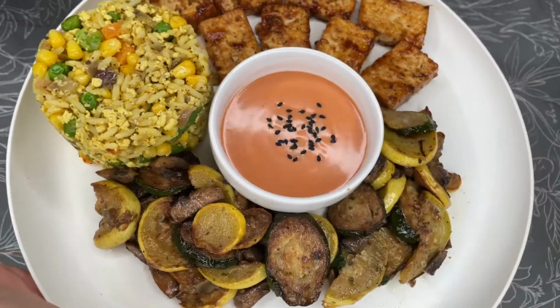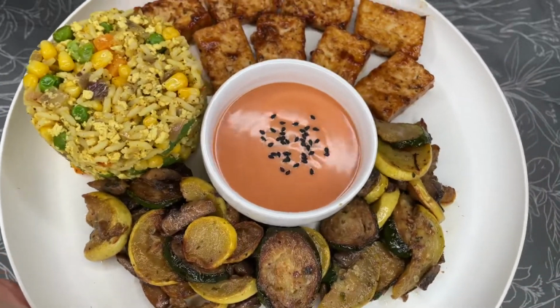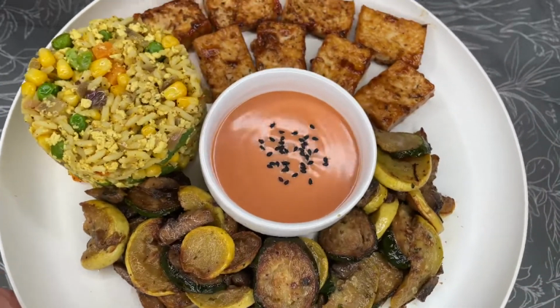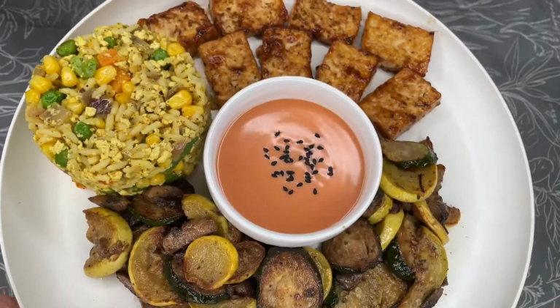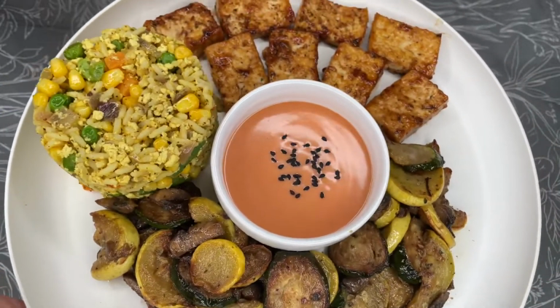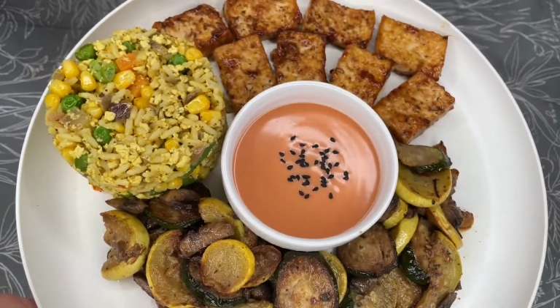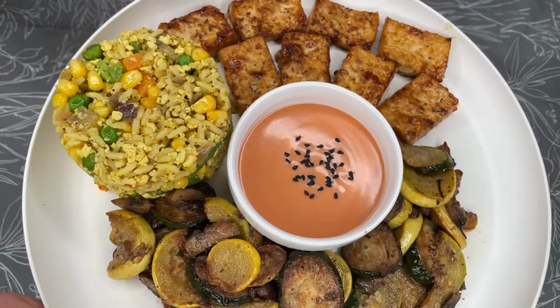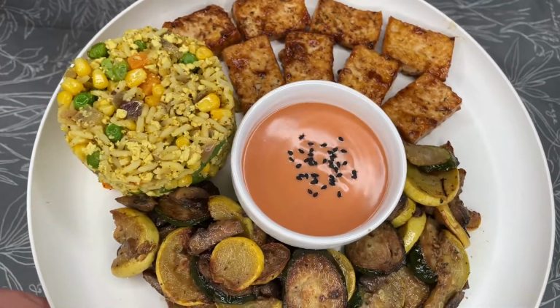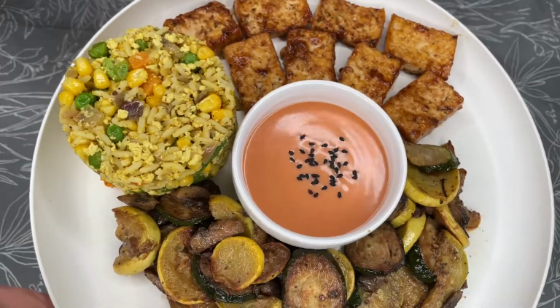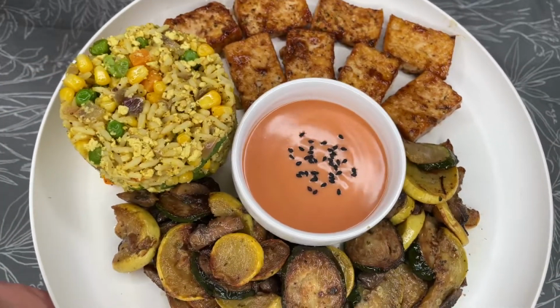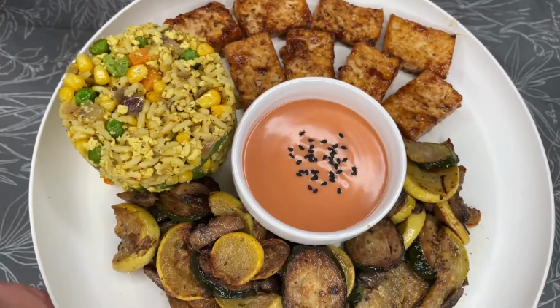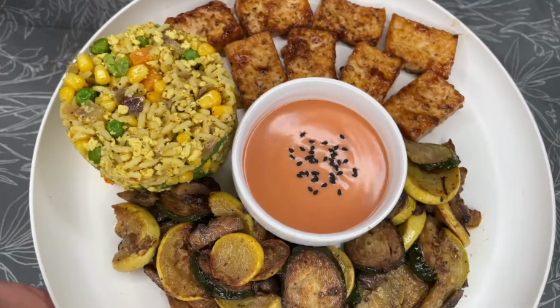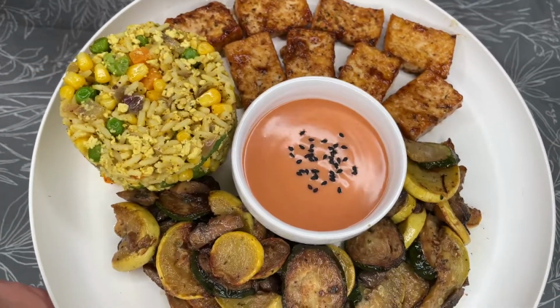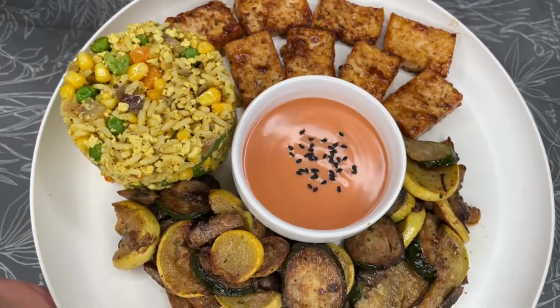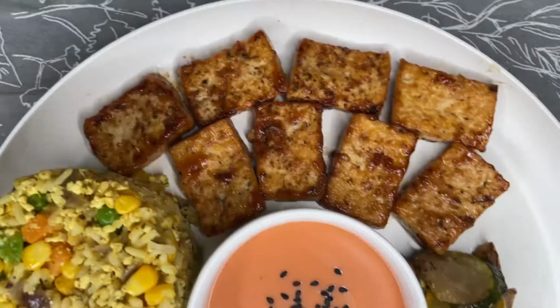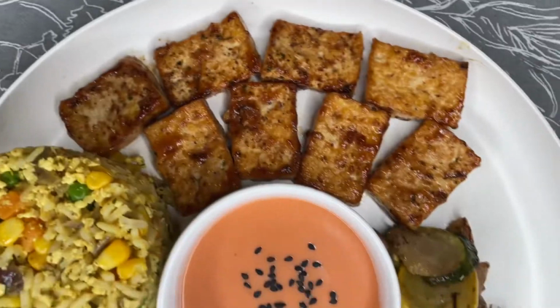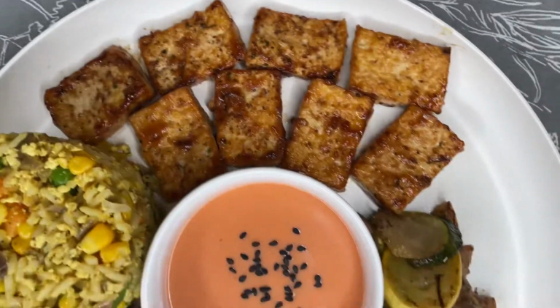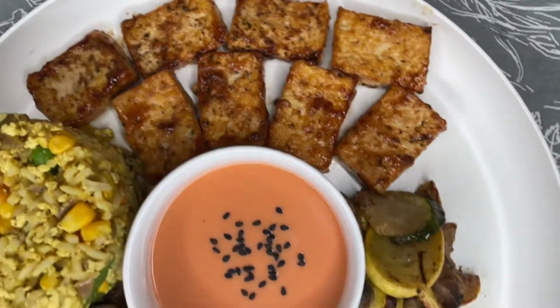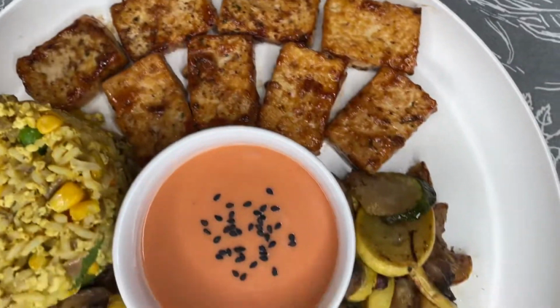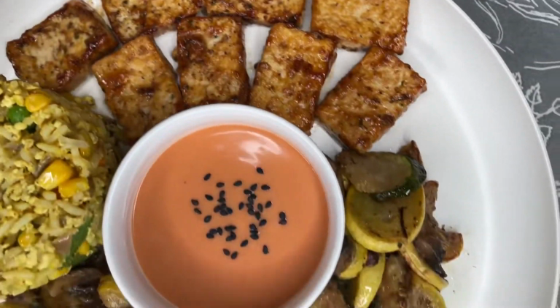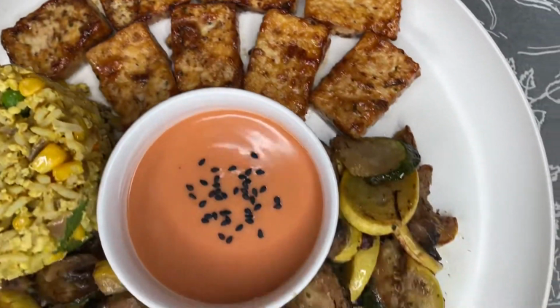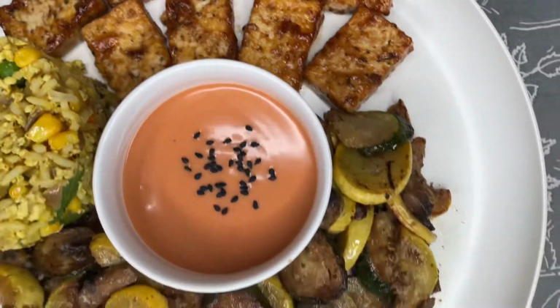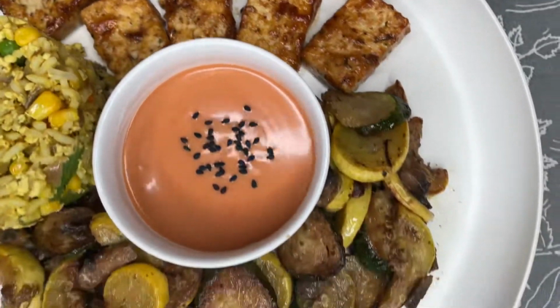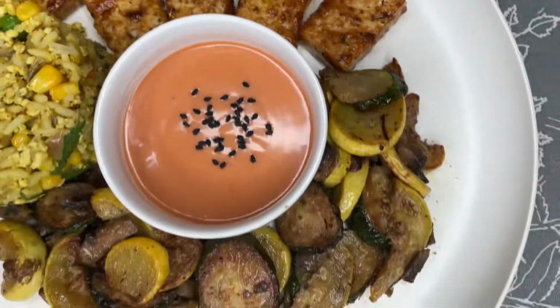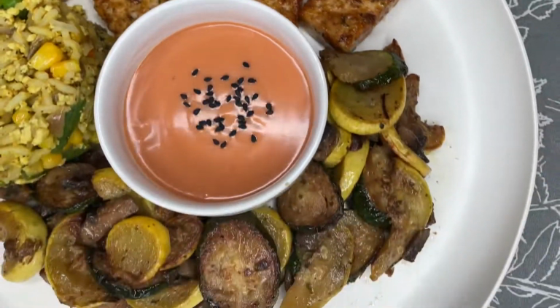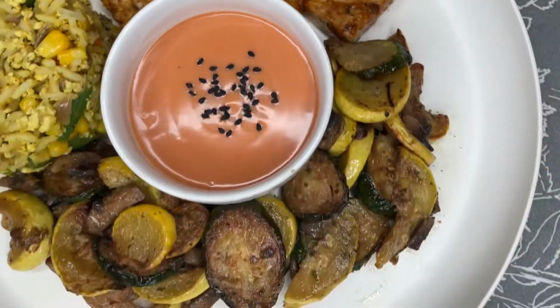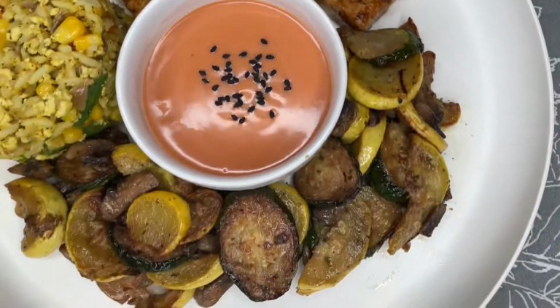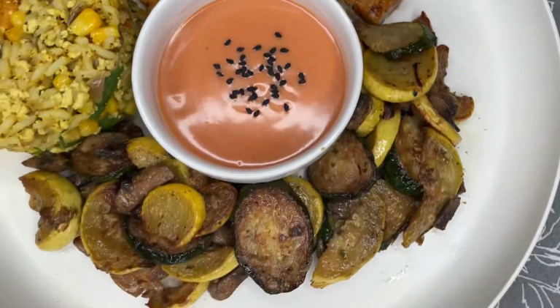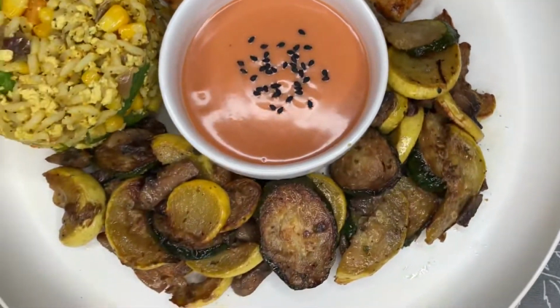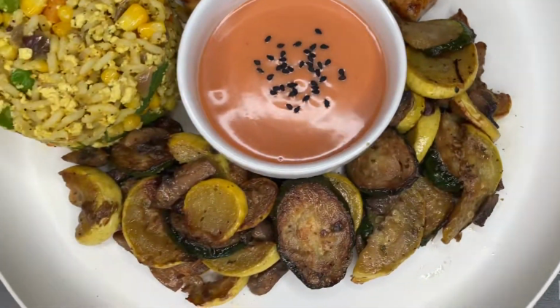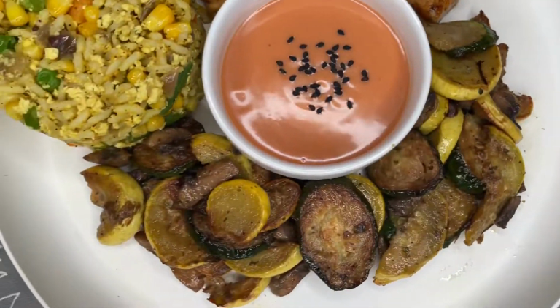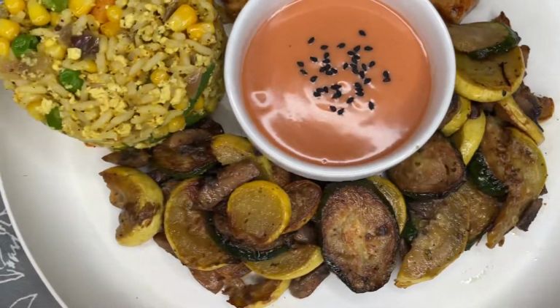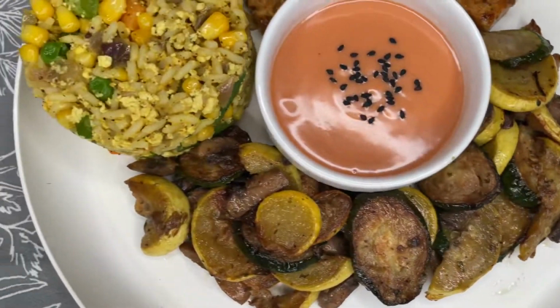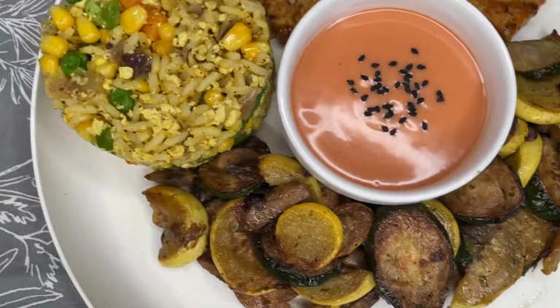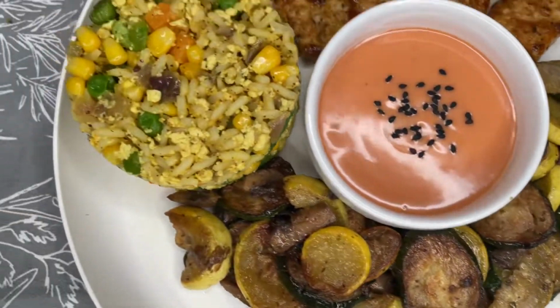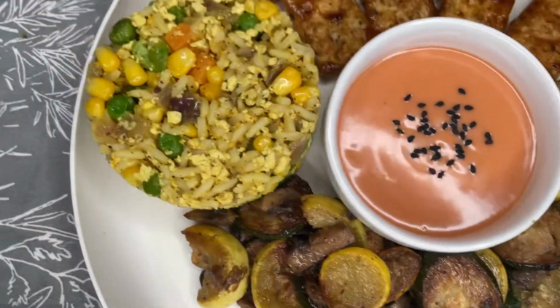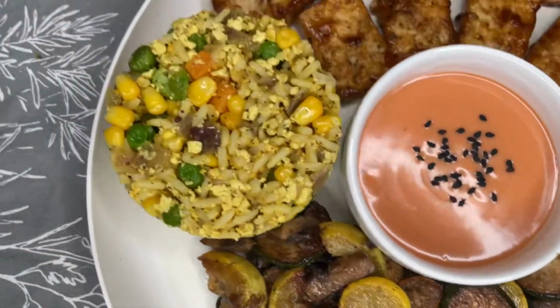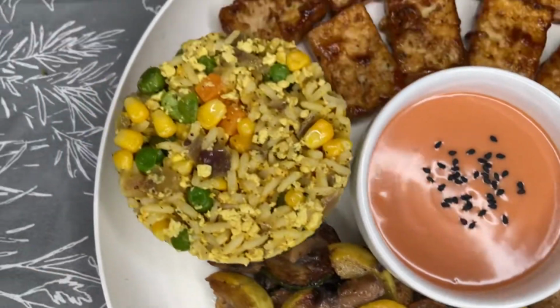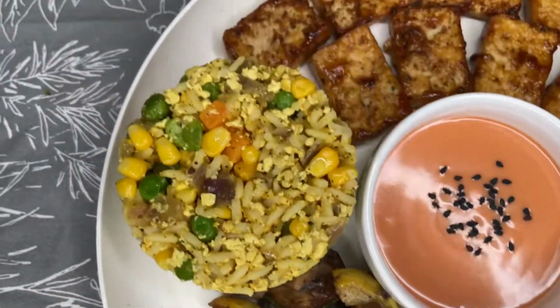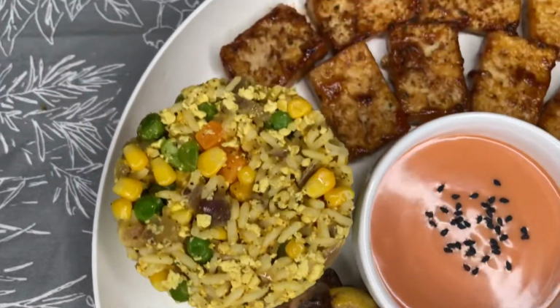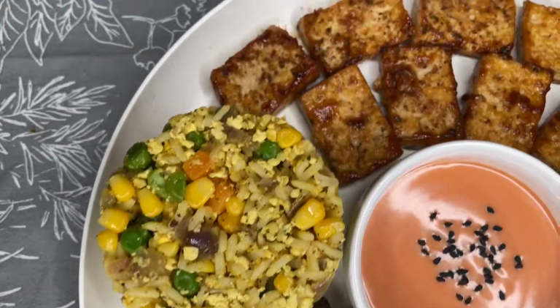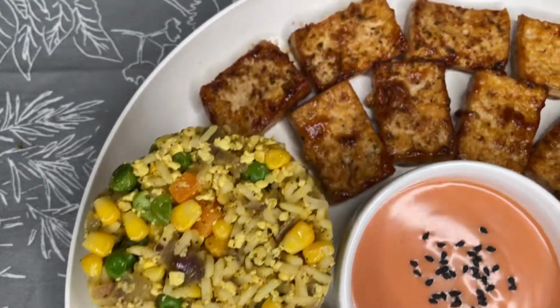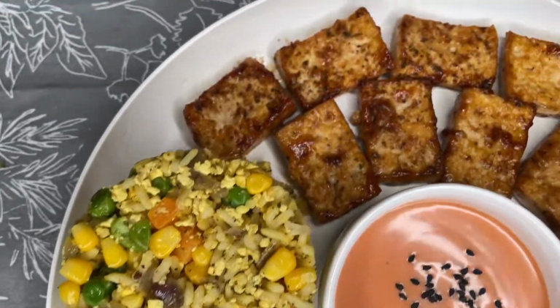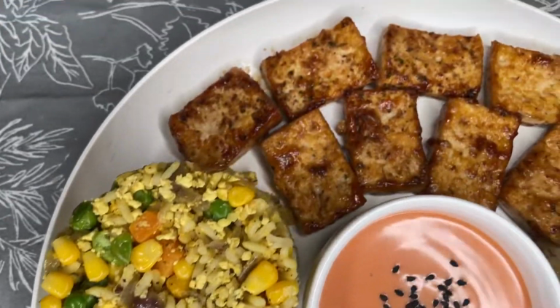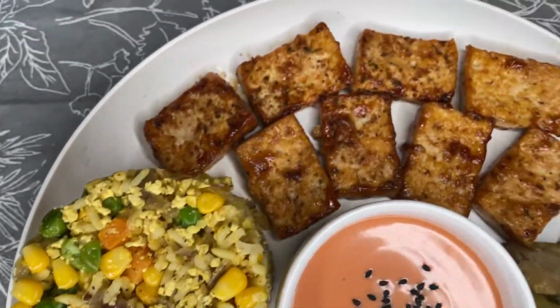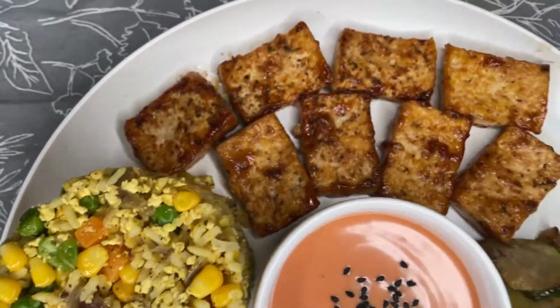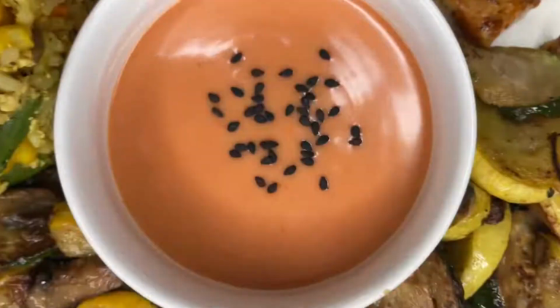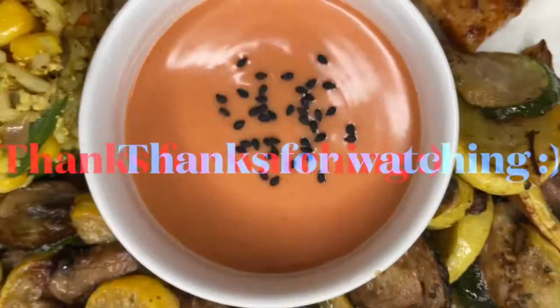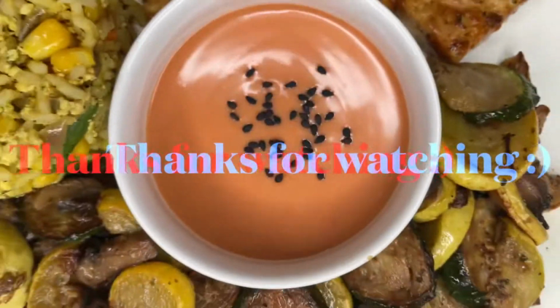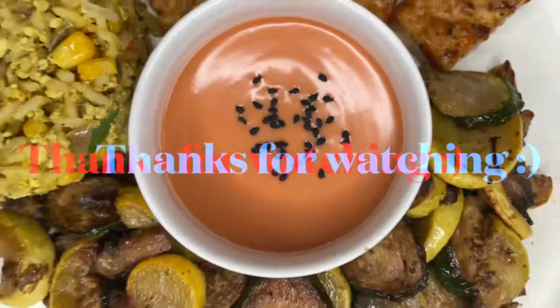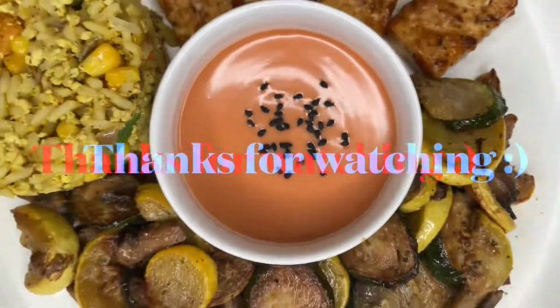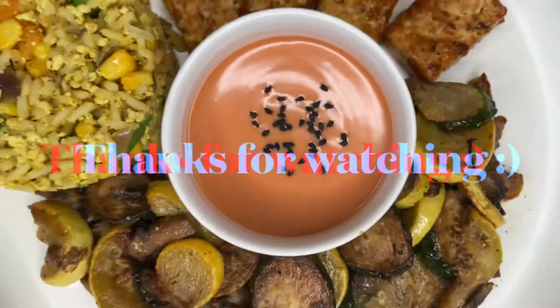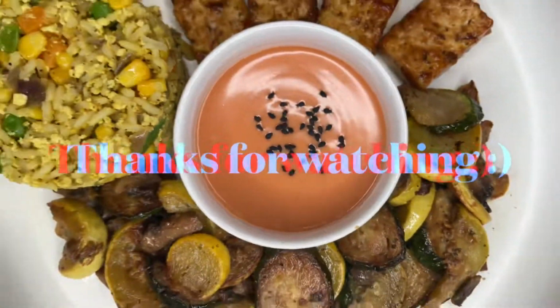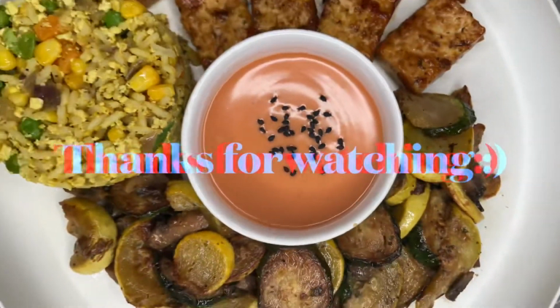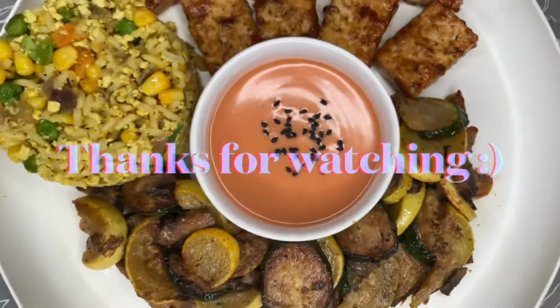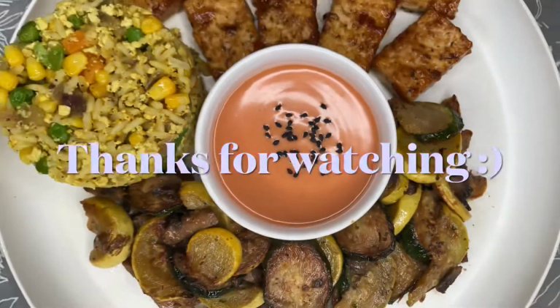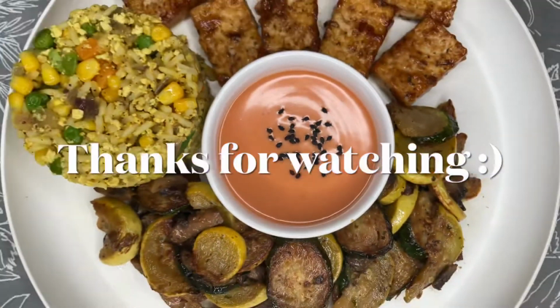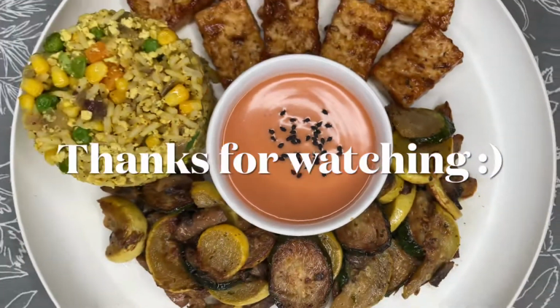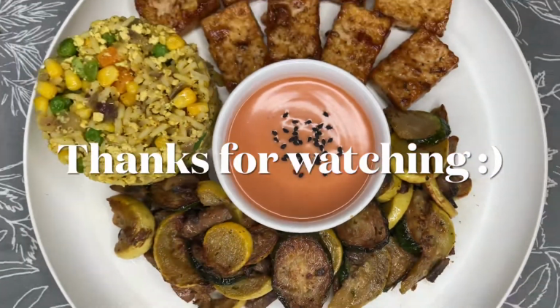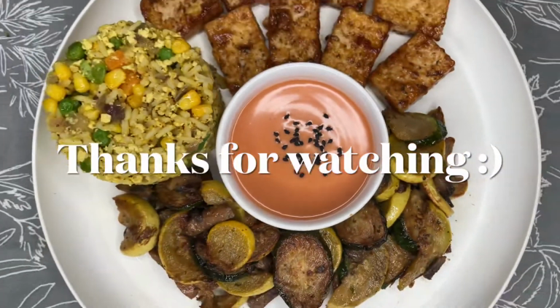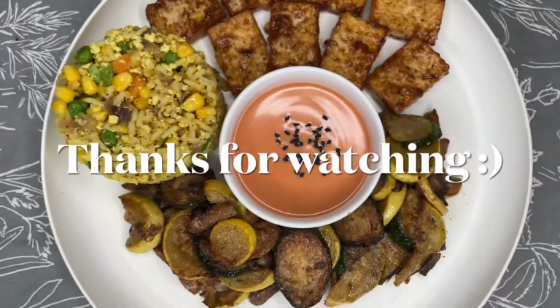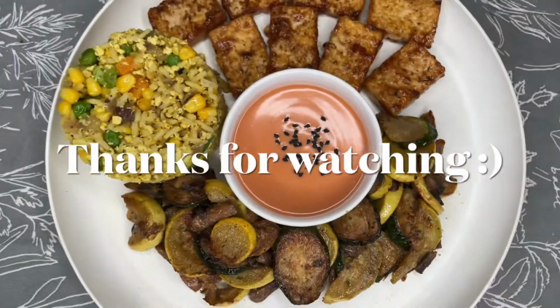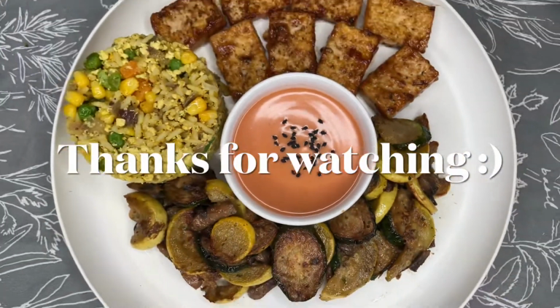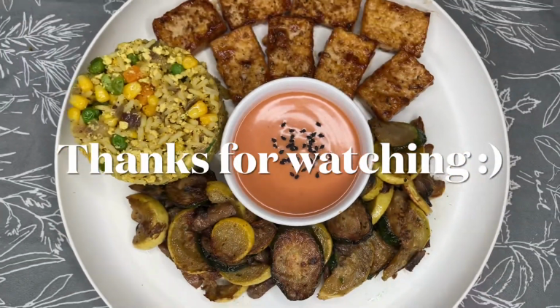Thank you guys so much for watching this video. If you enjoyed it, make sure to like, comment, and subscribe, and I will see you guys for day four of Ashvember. Bye!